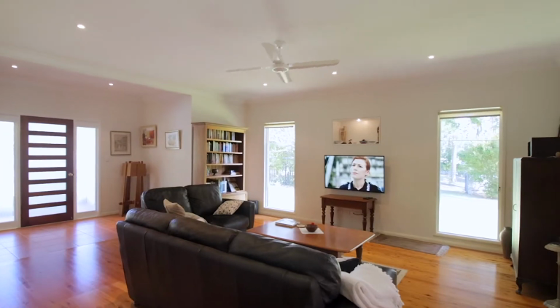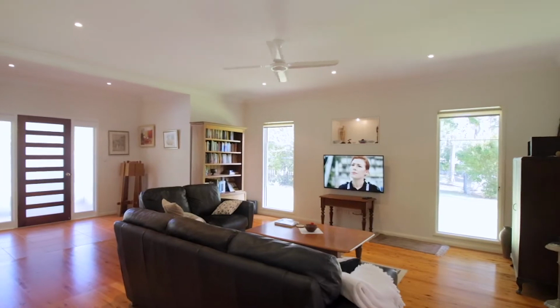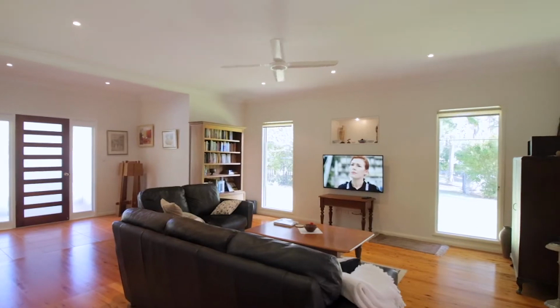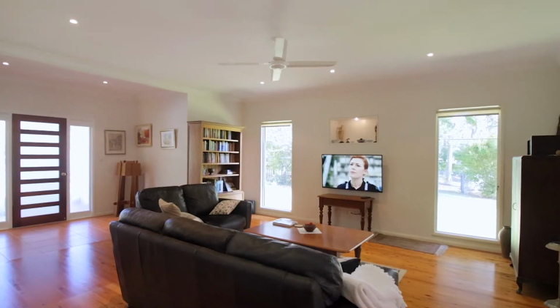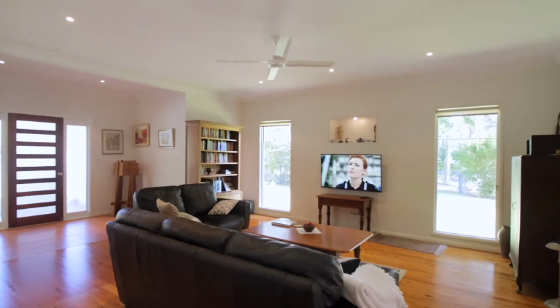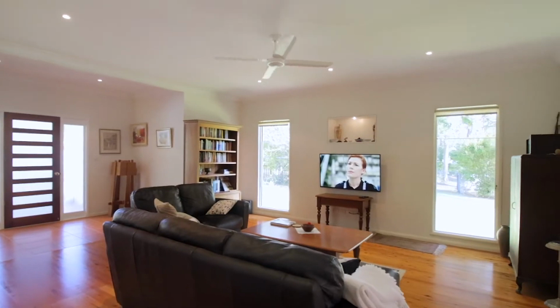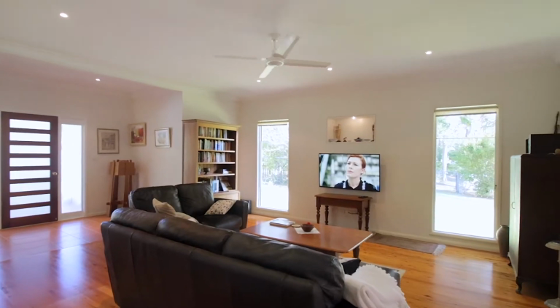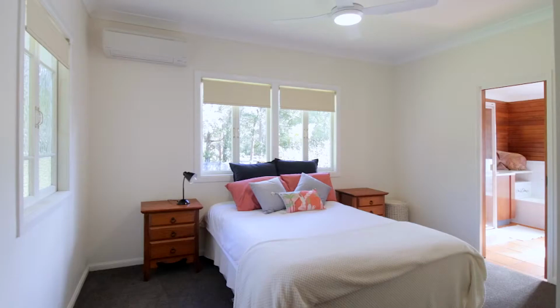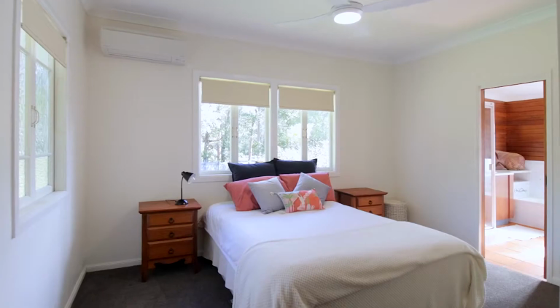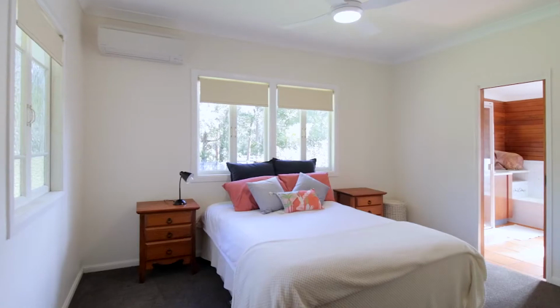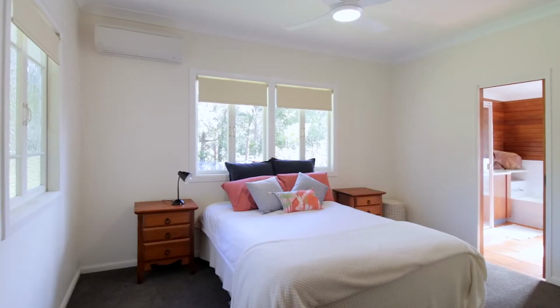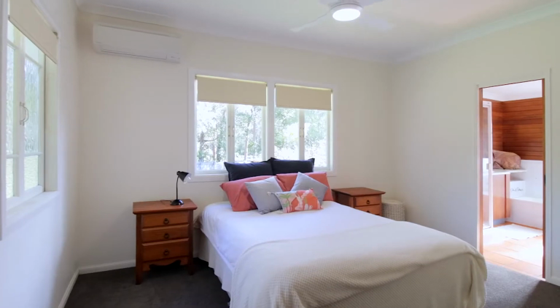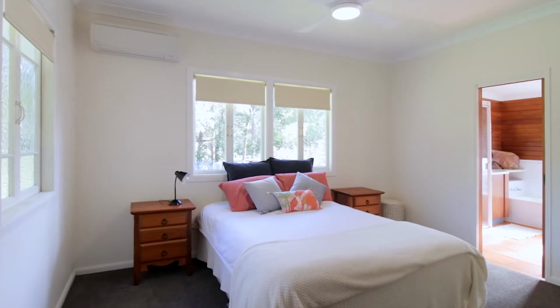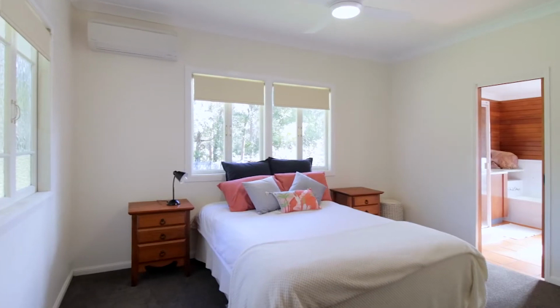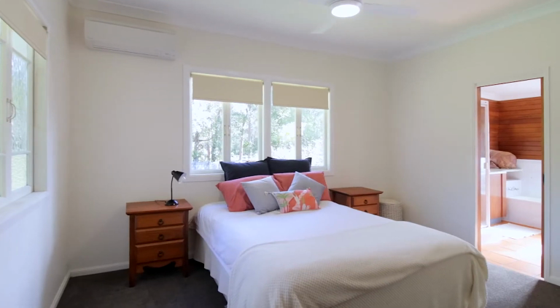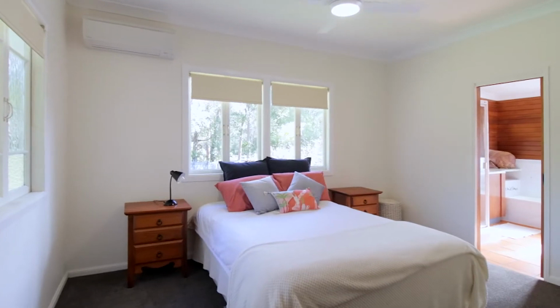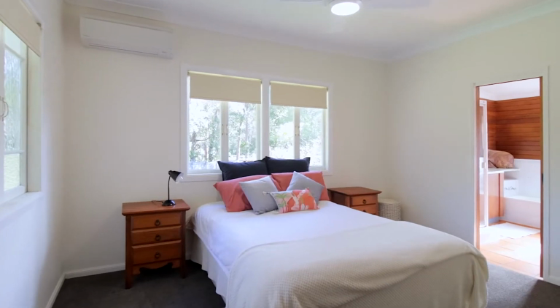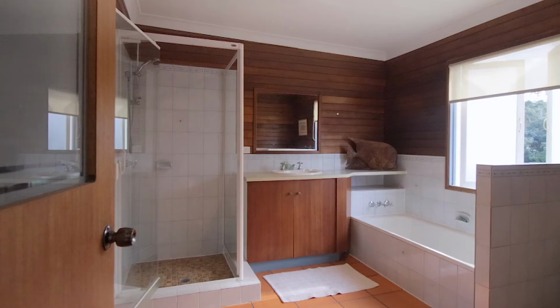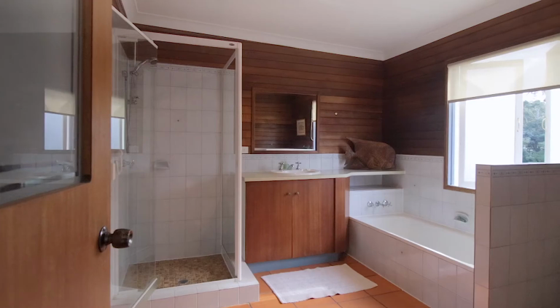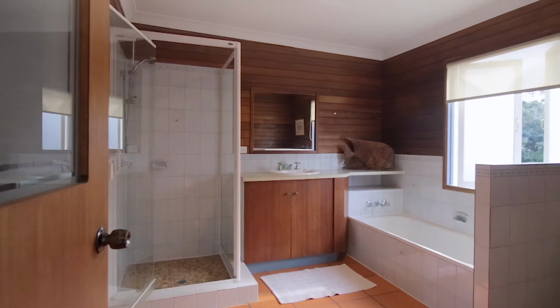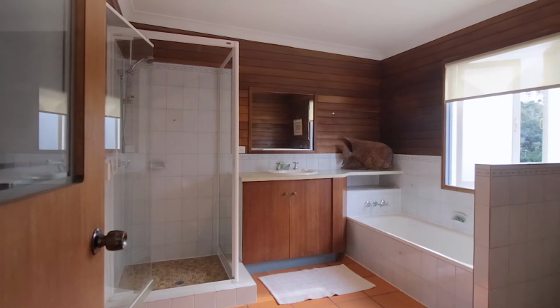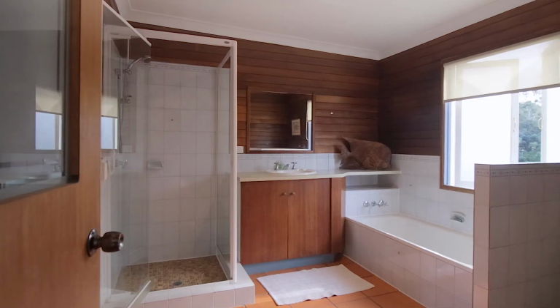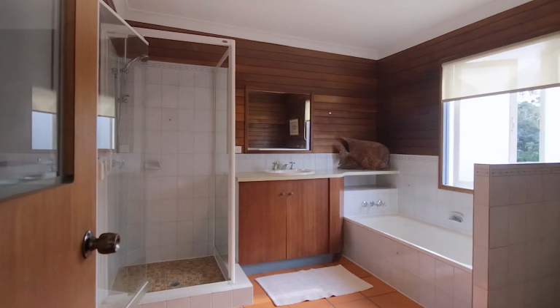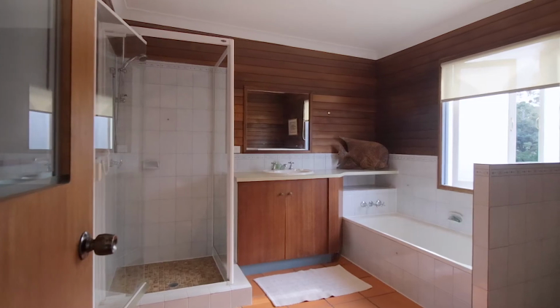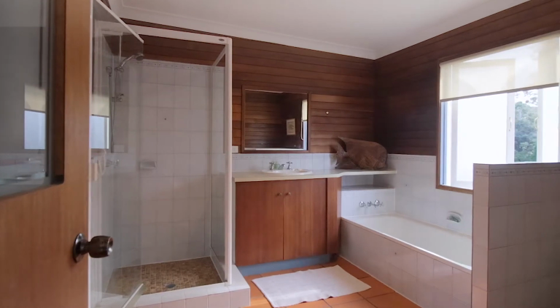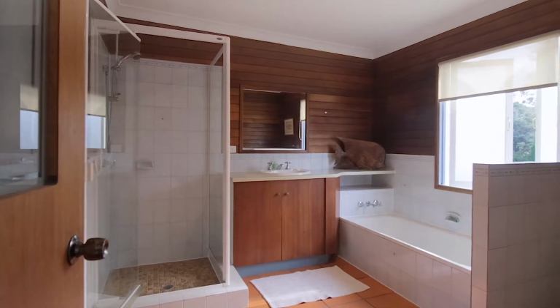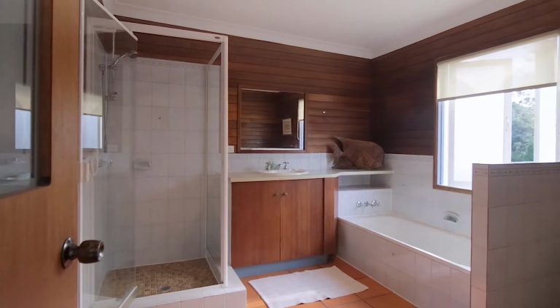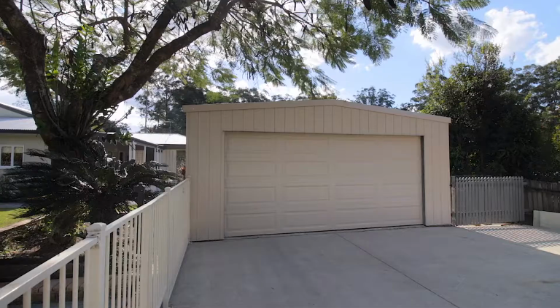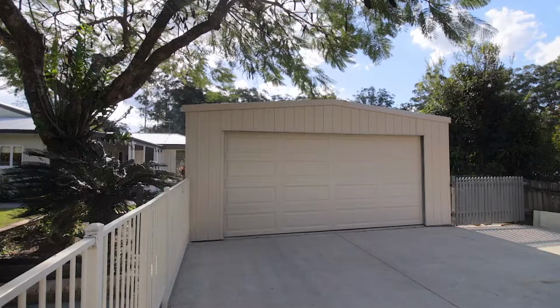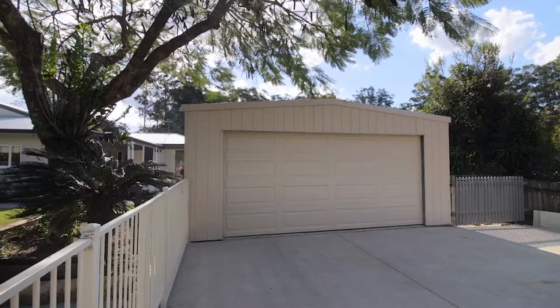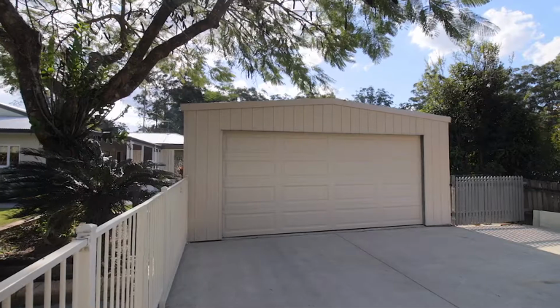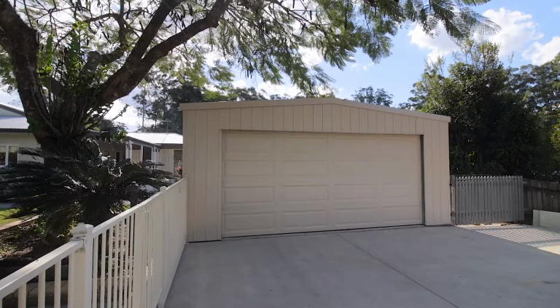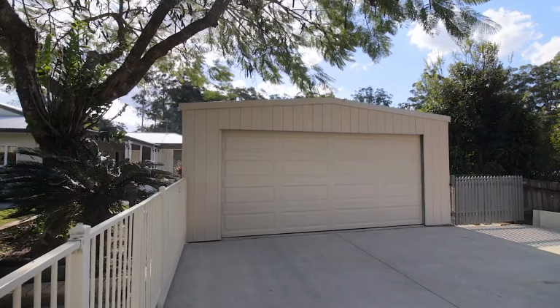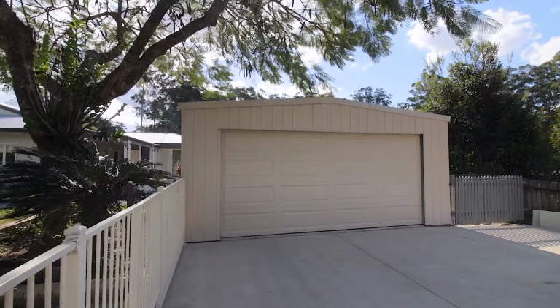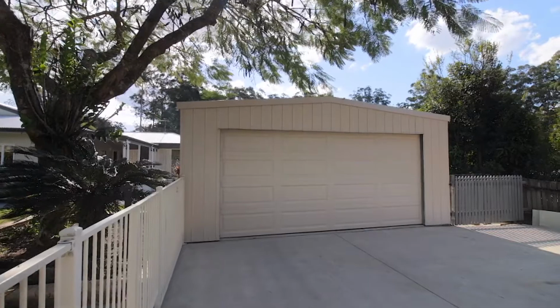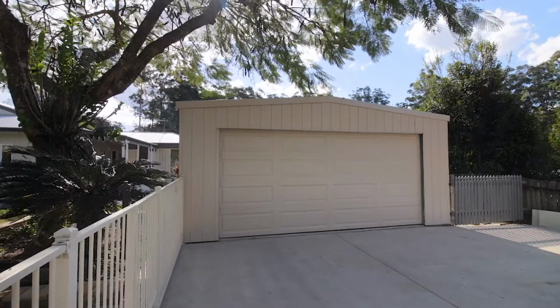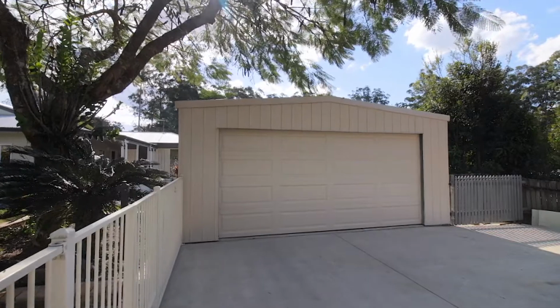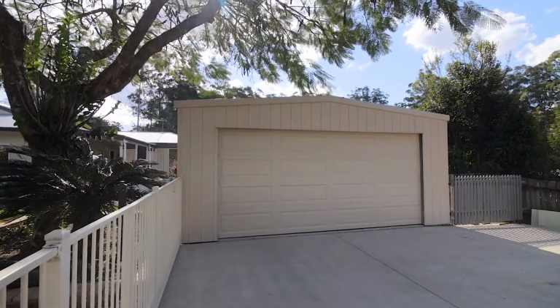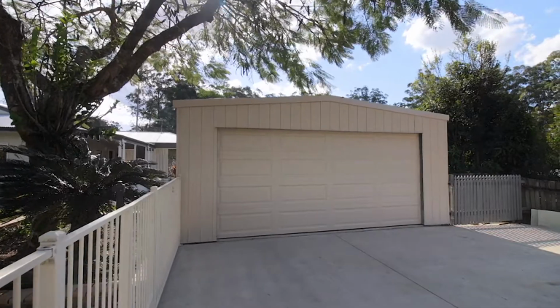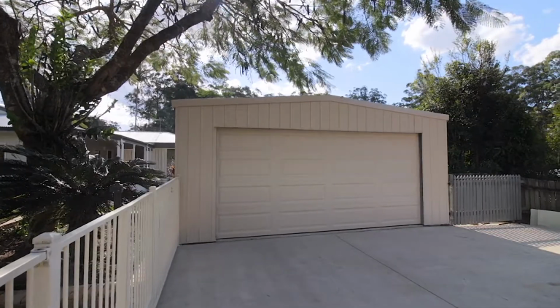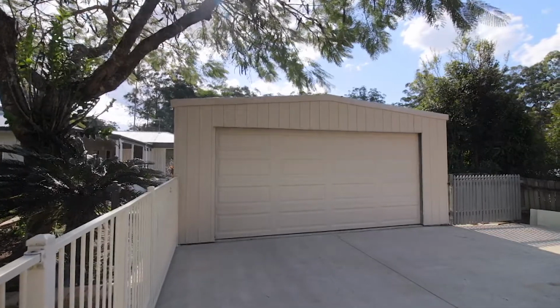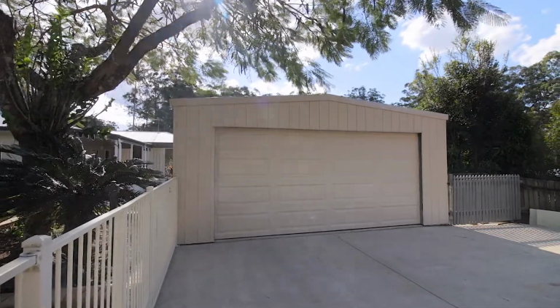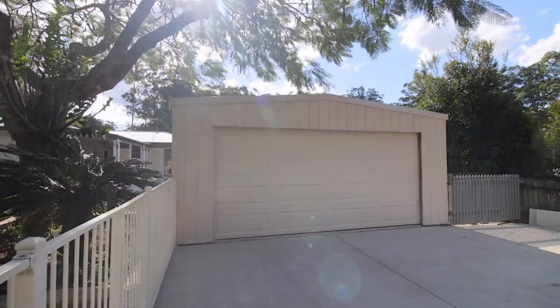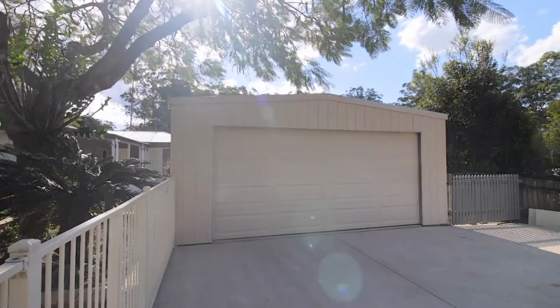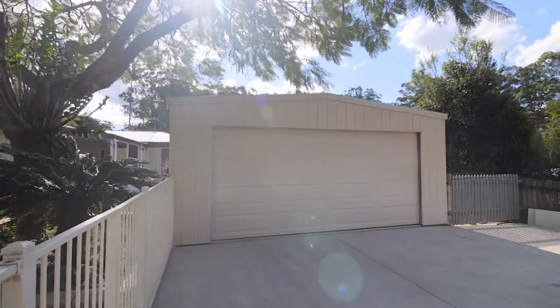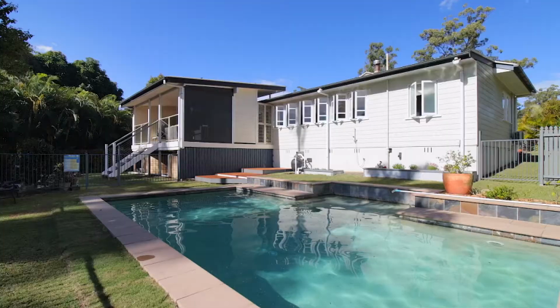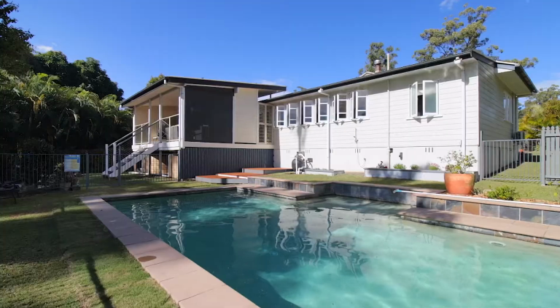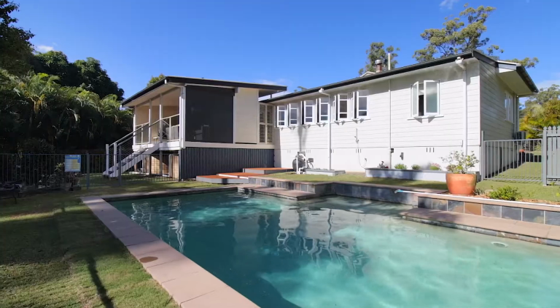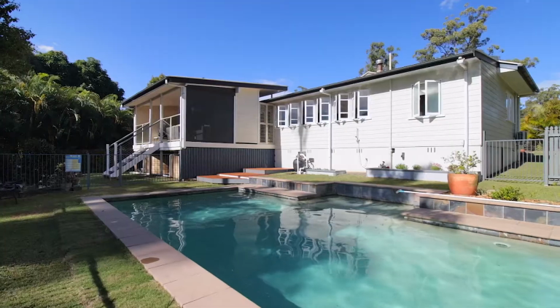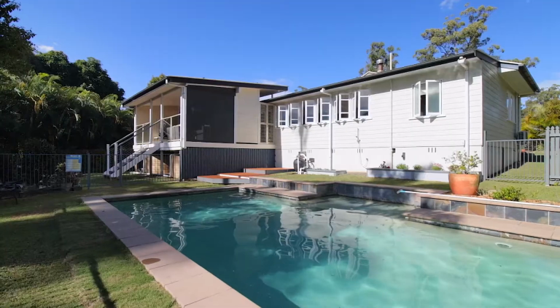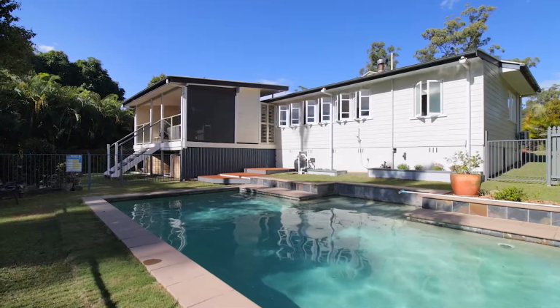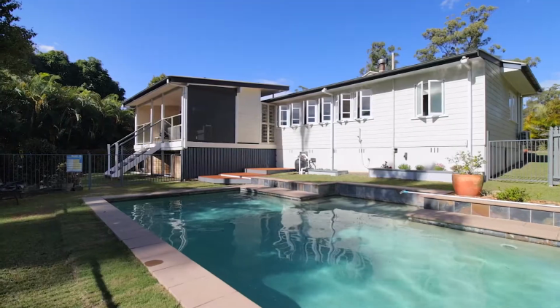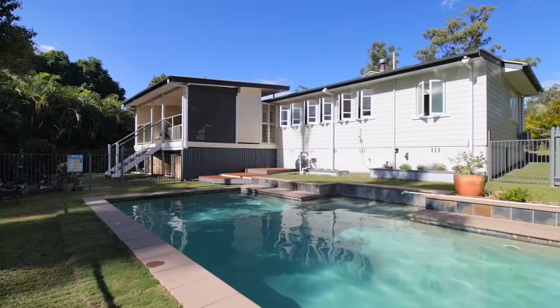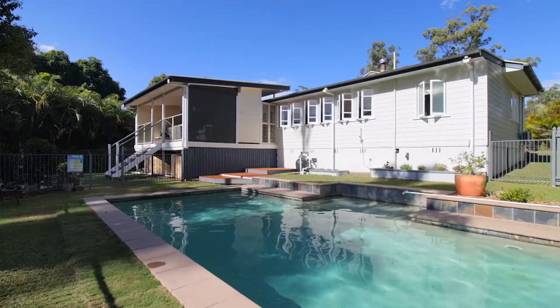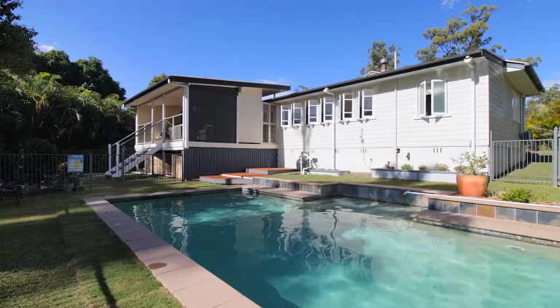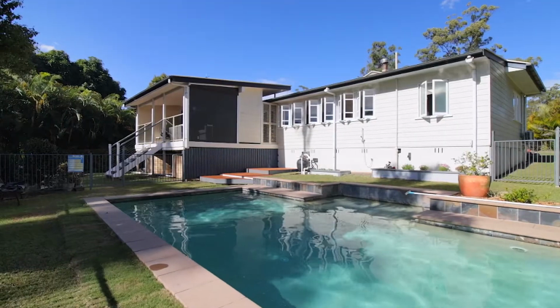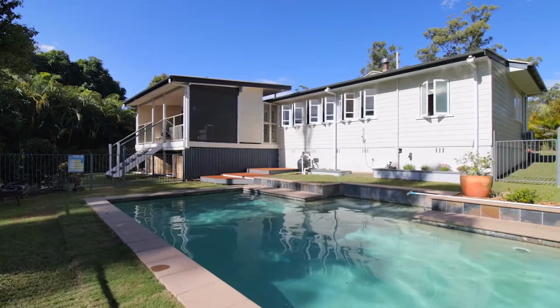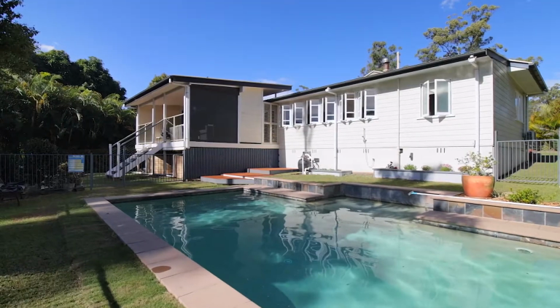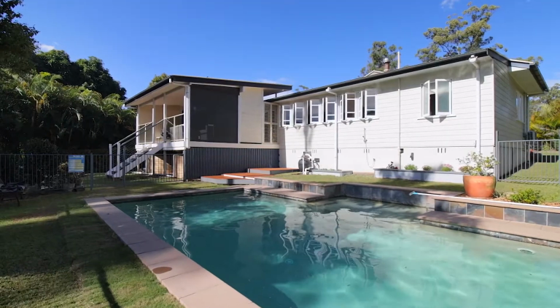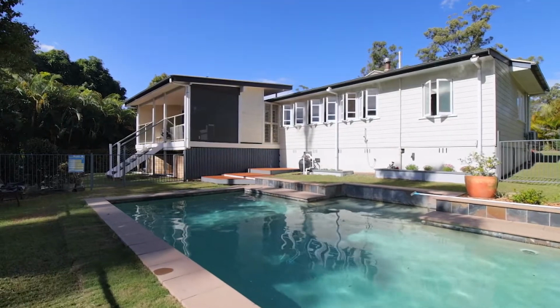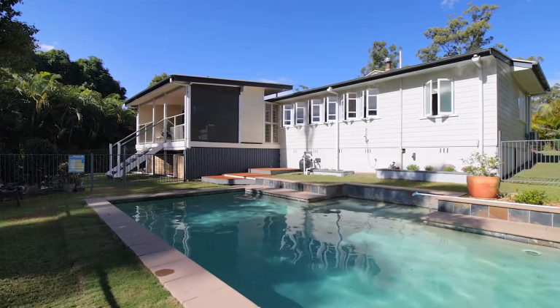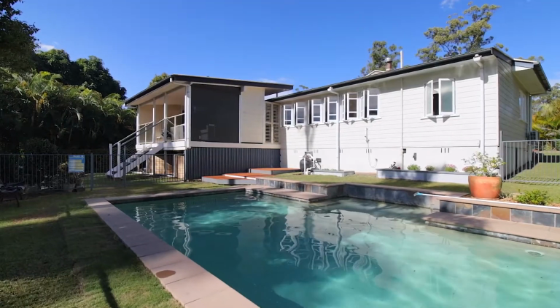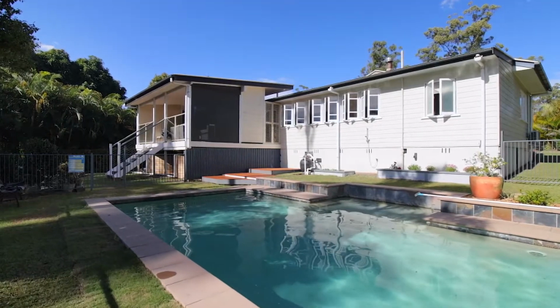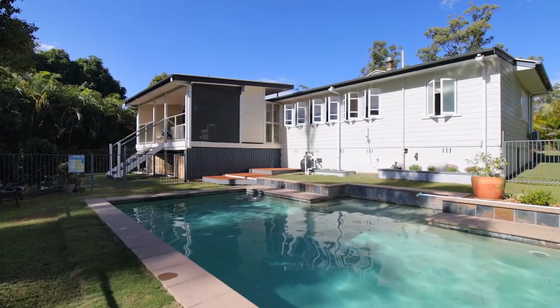The character home includes four bedrooms, two bathrooms, four car garage, pool and plenty of room for a large shed.